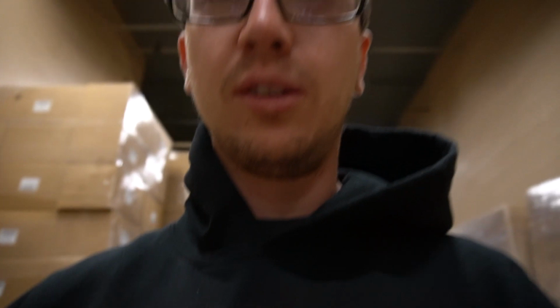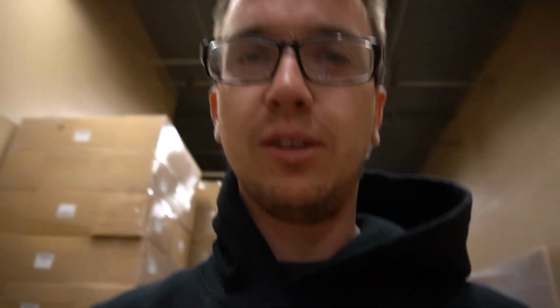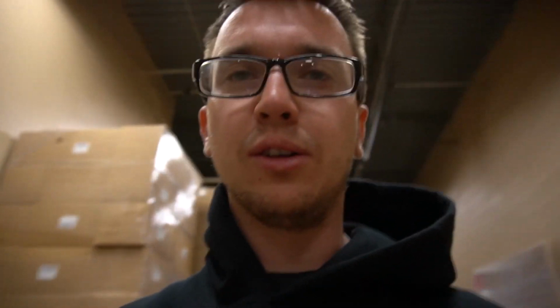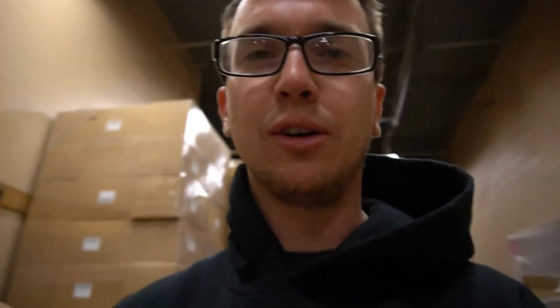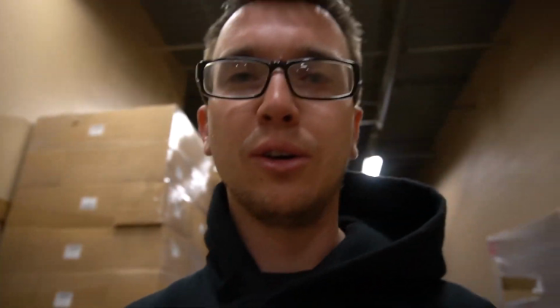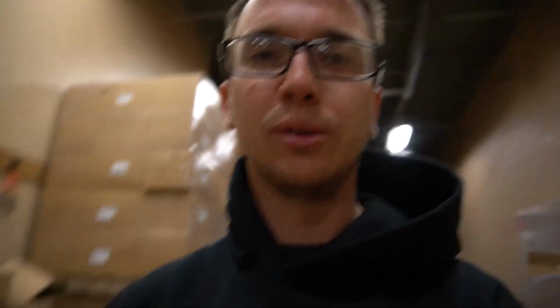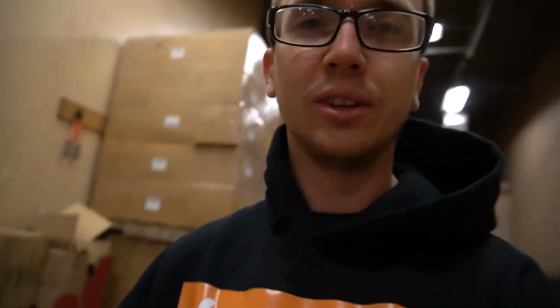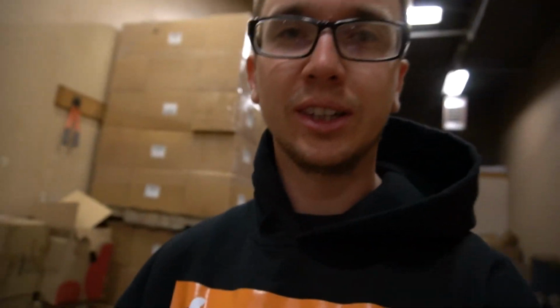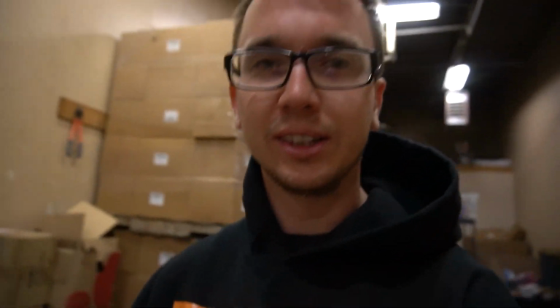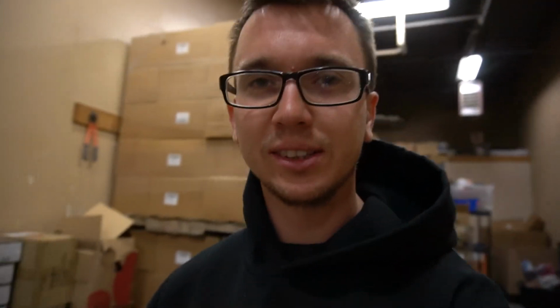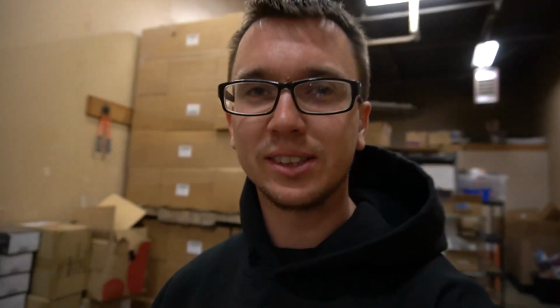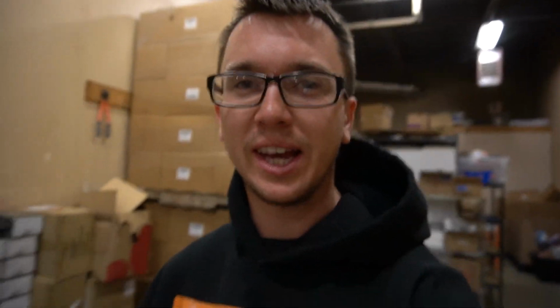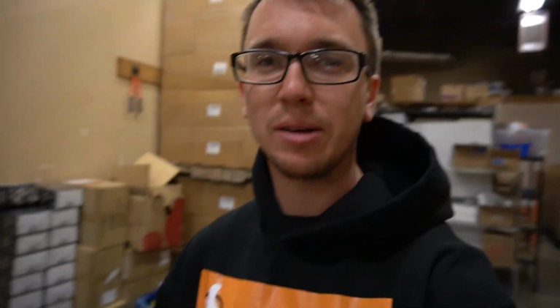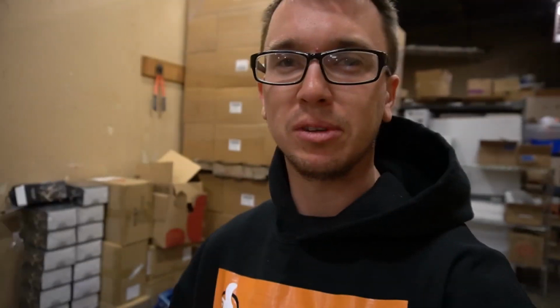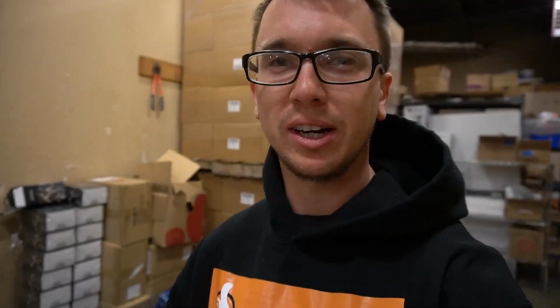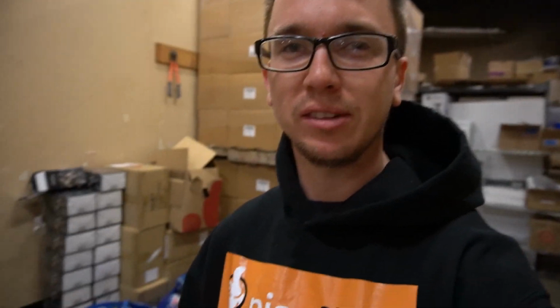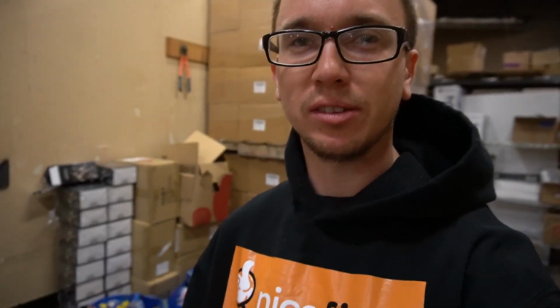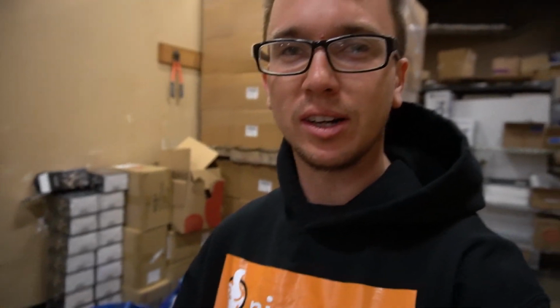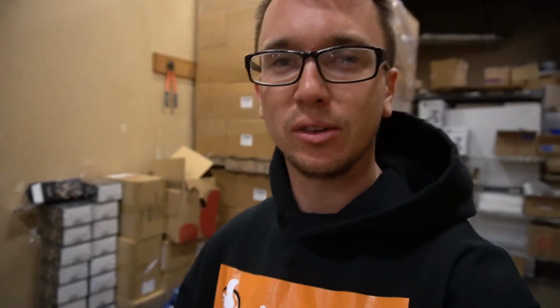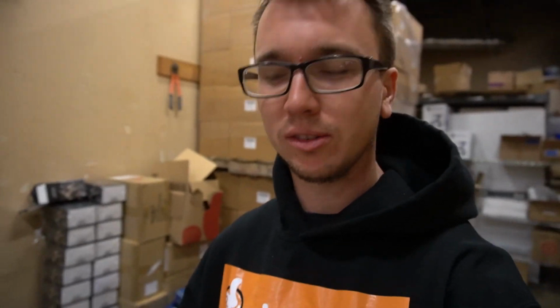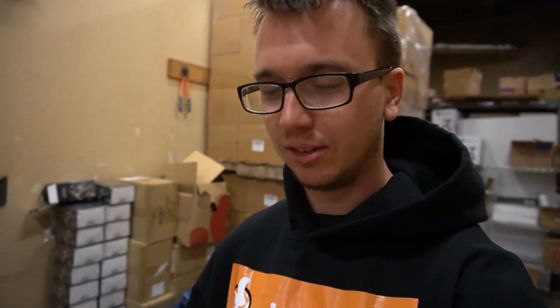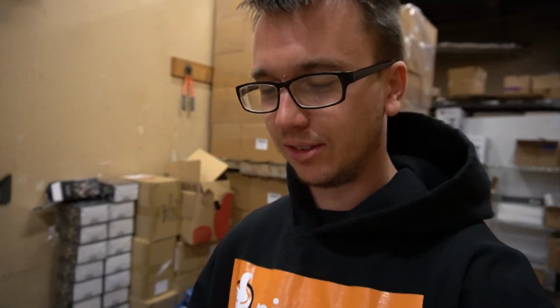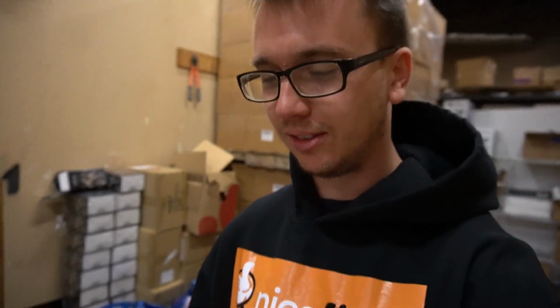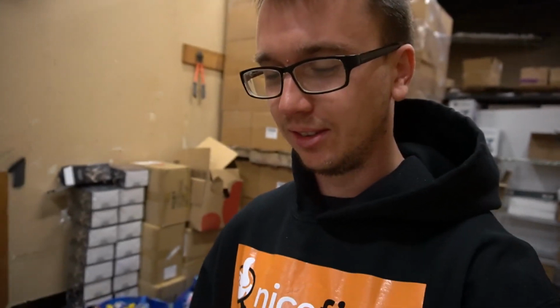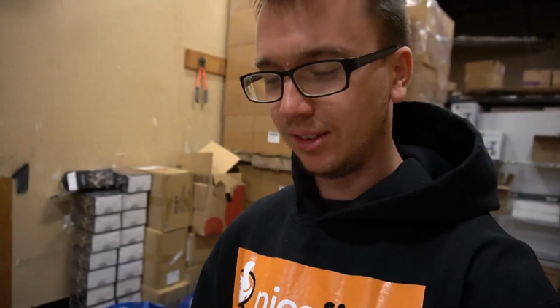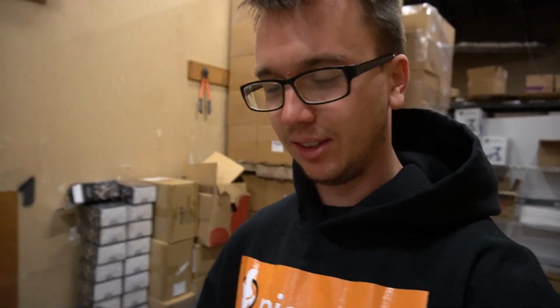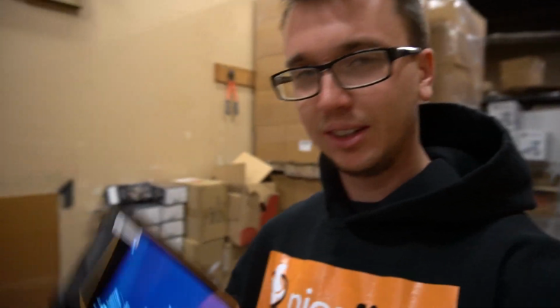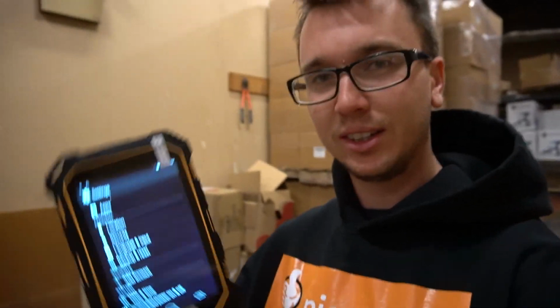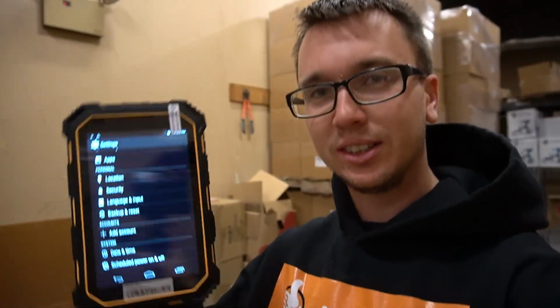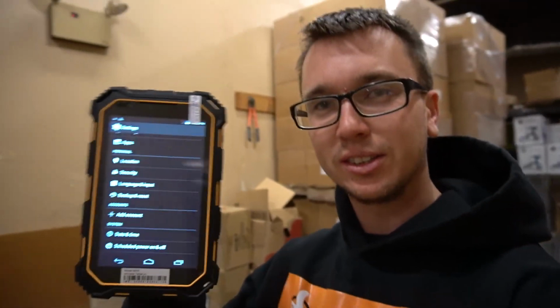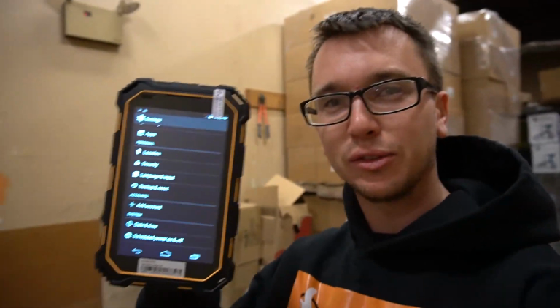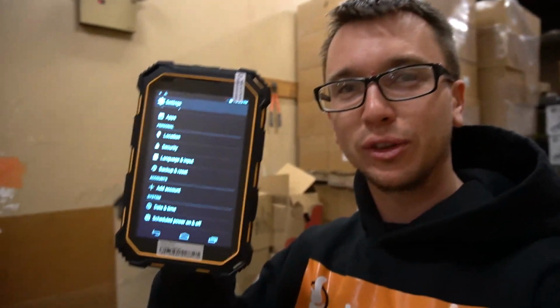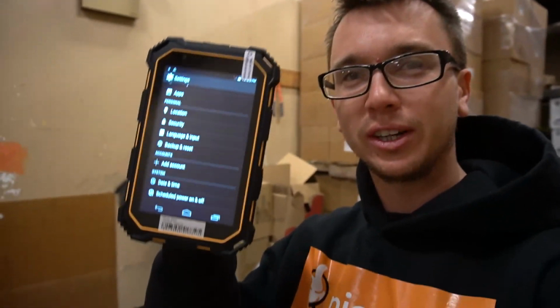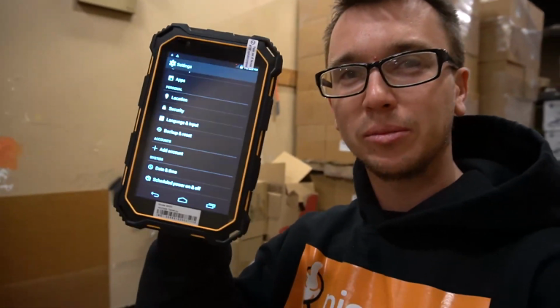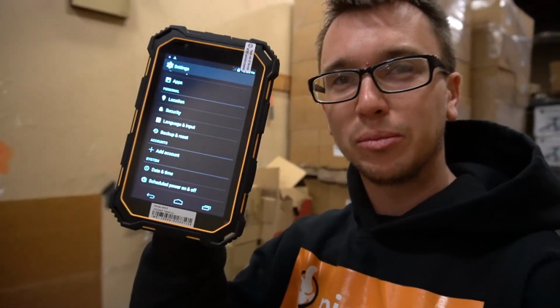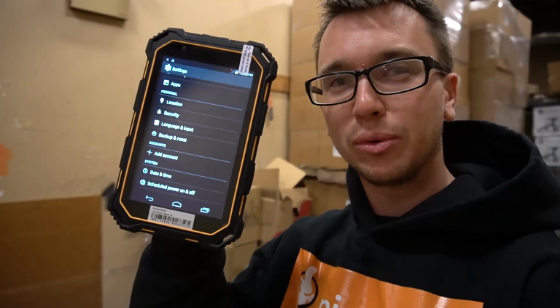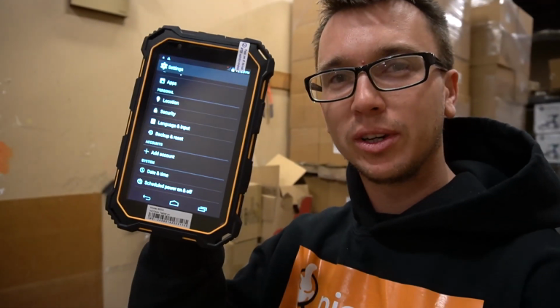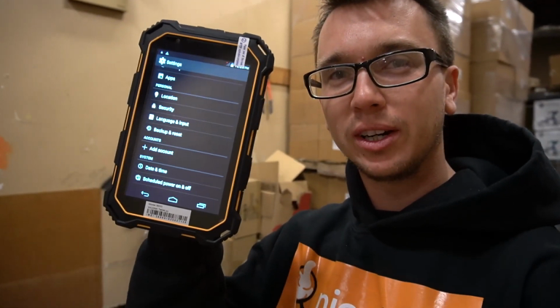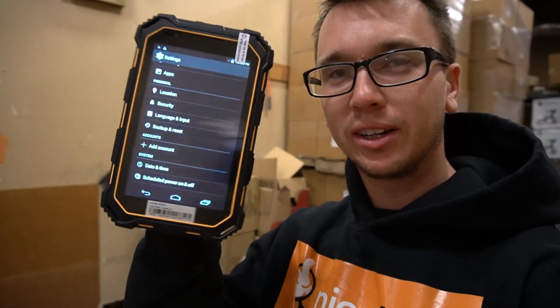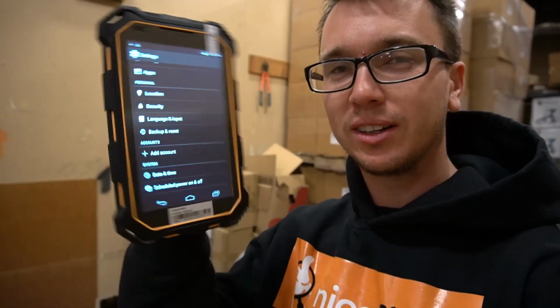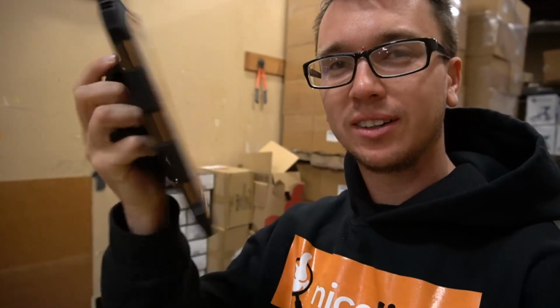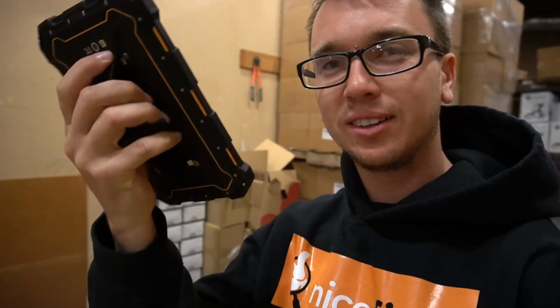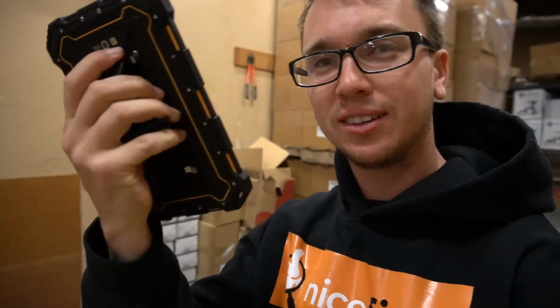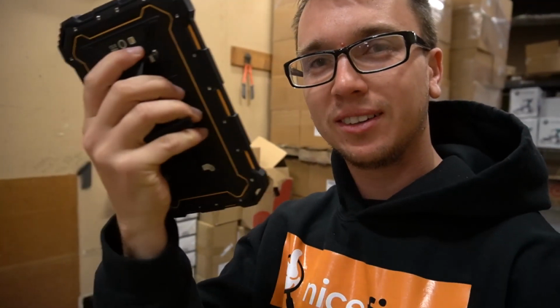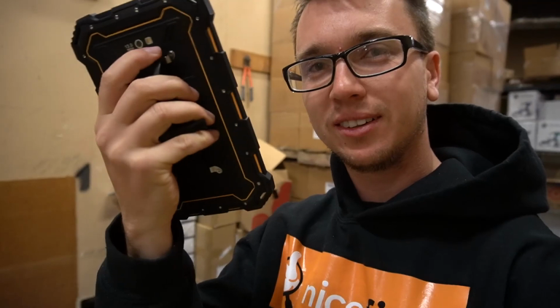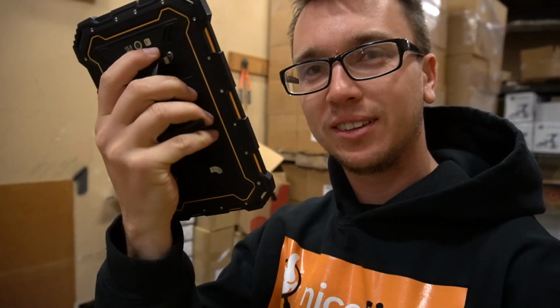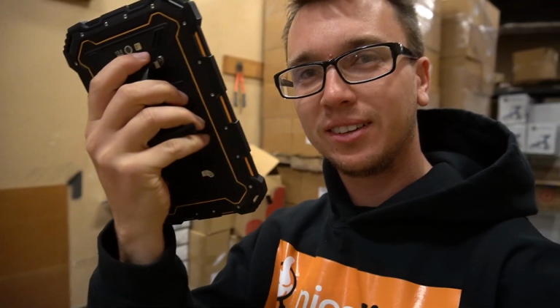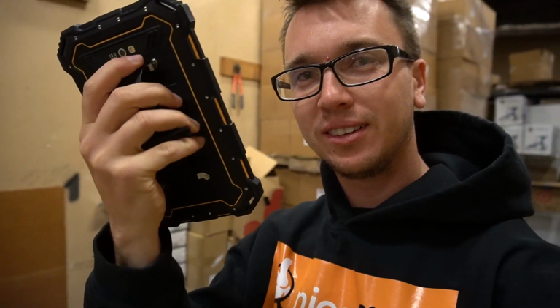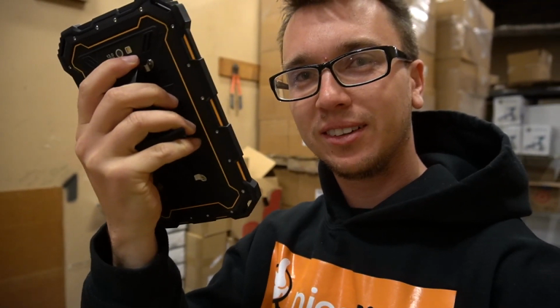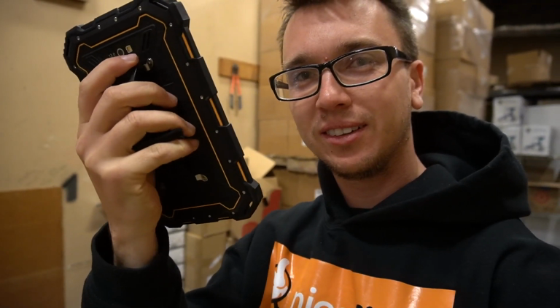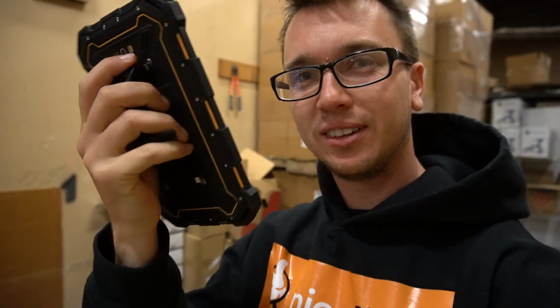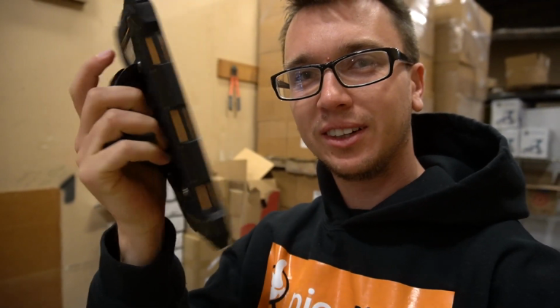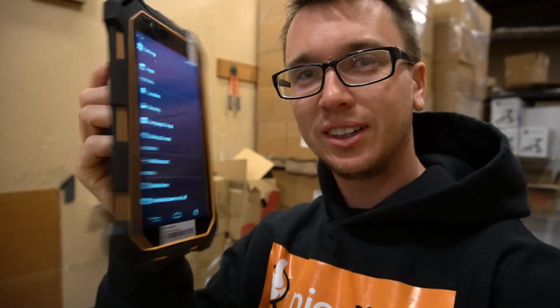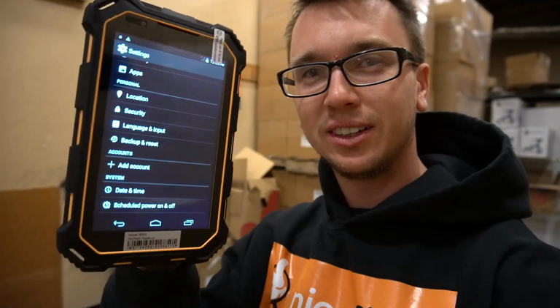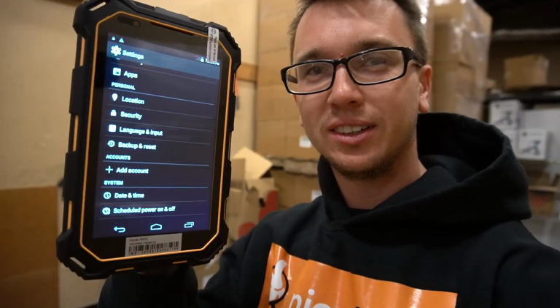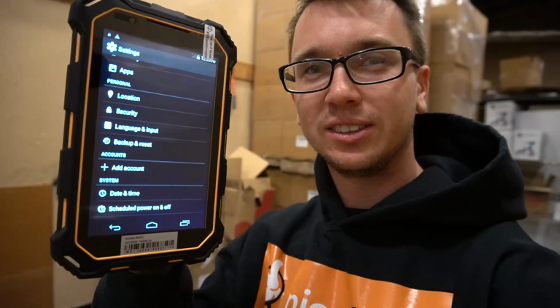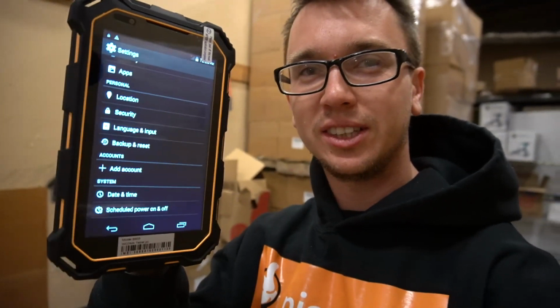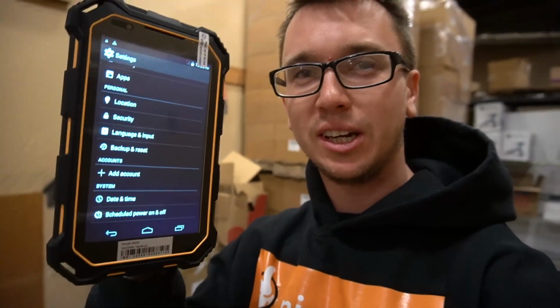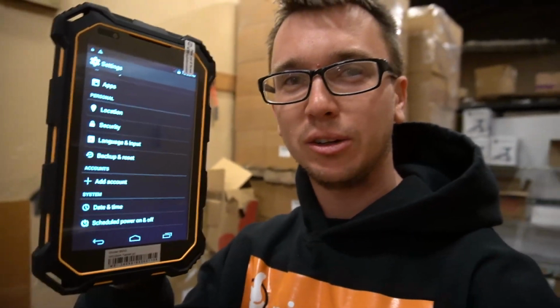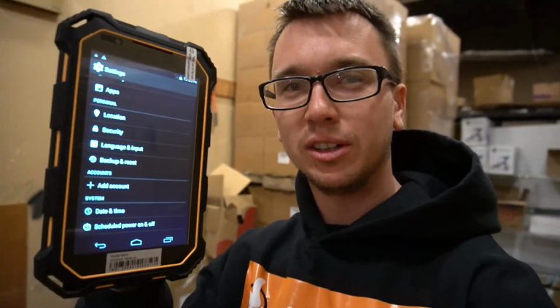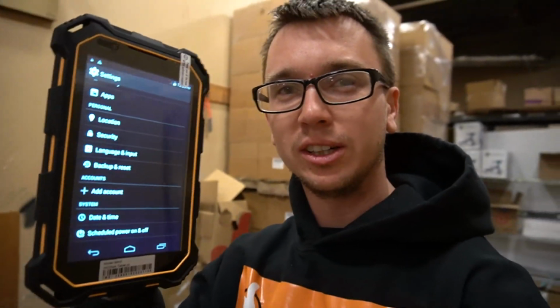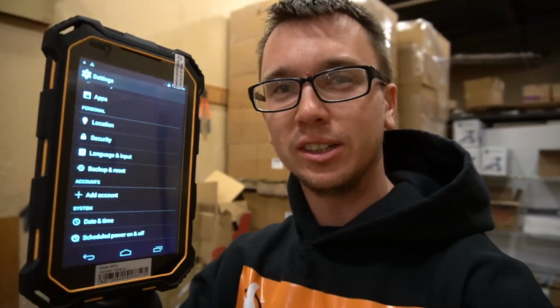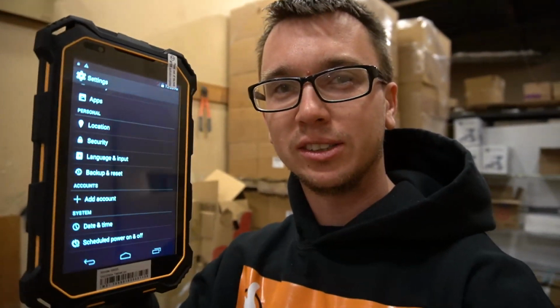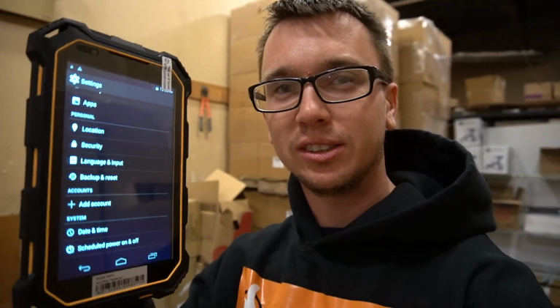Yo, look at this tab that I found. It's a freaking brick. Let's see how good it is.